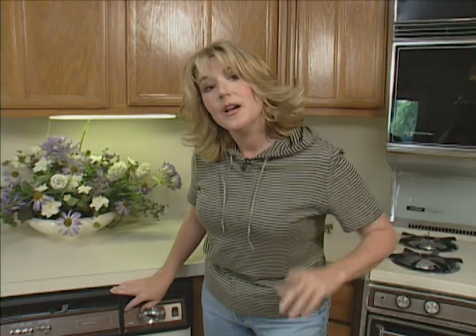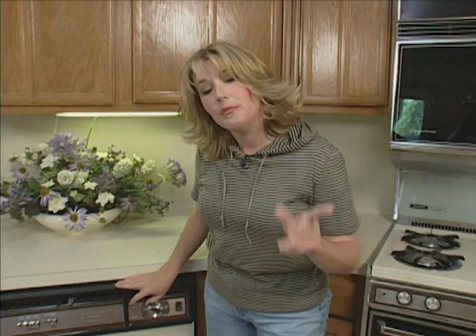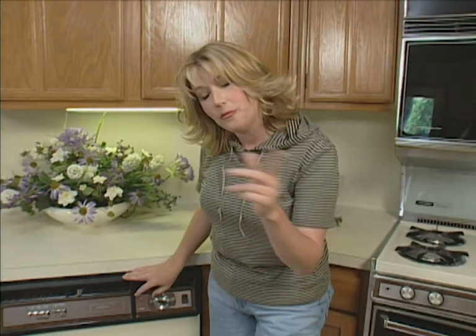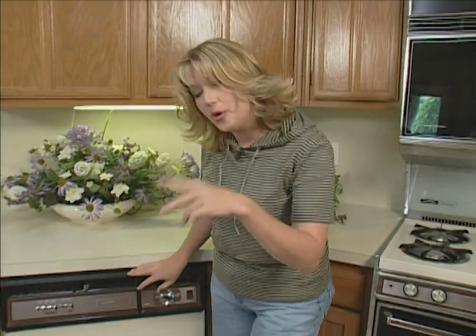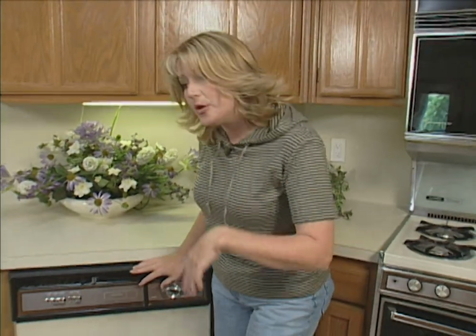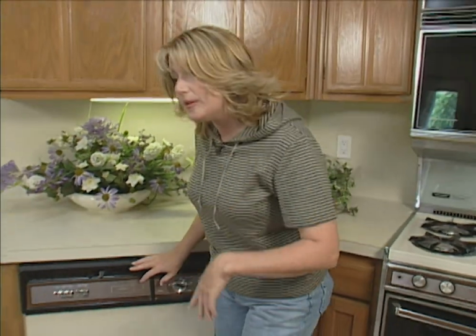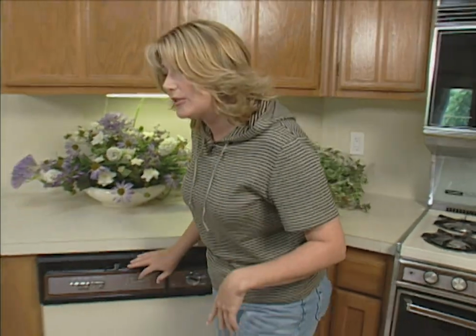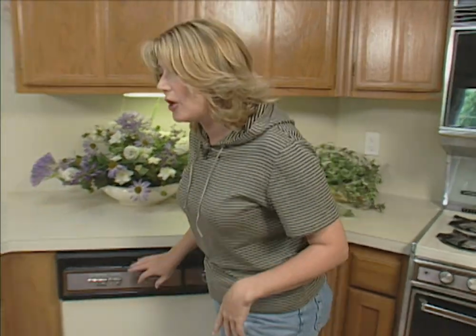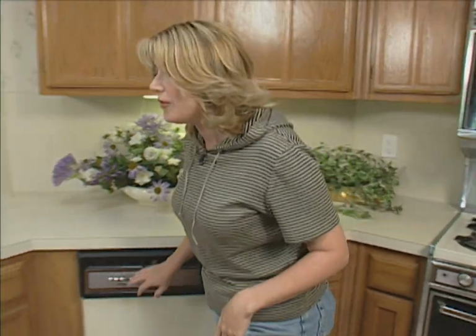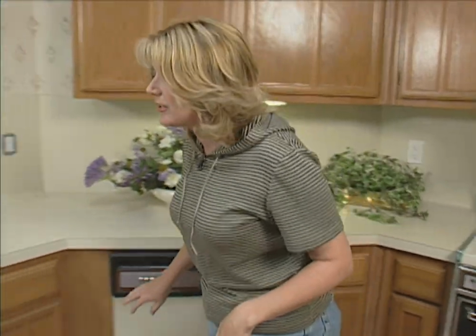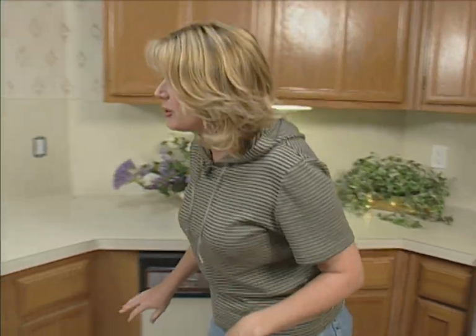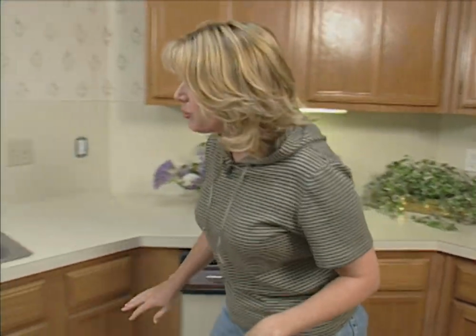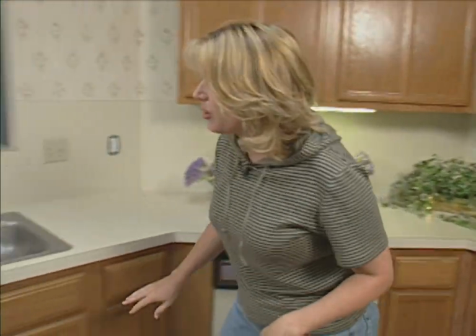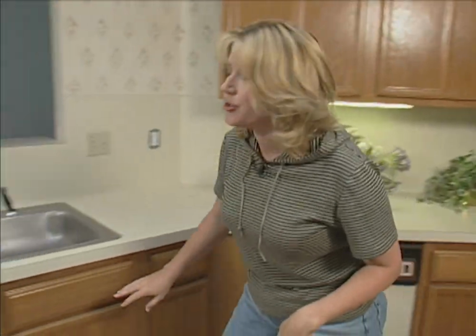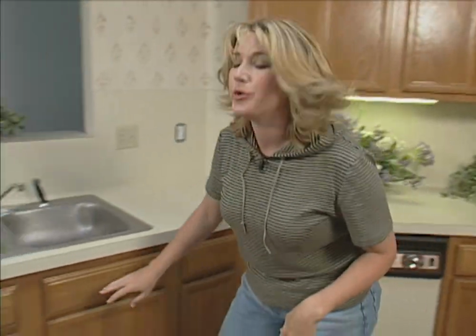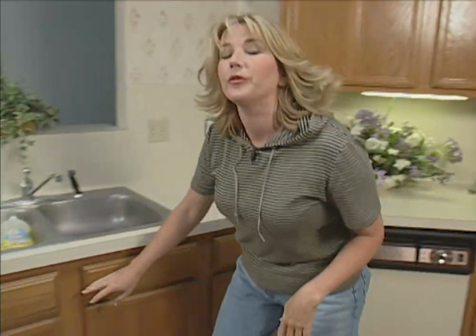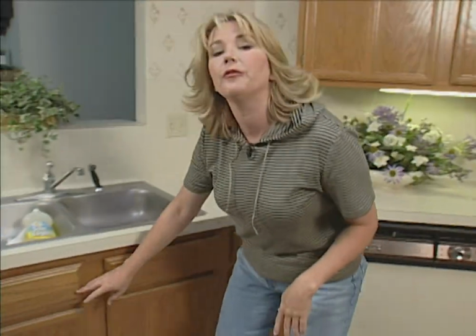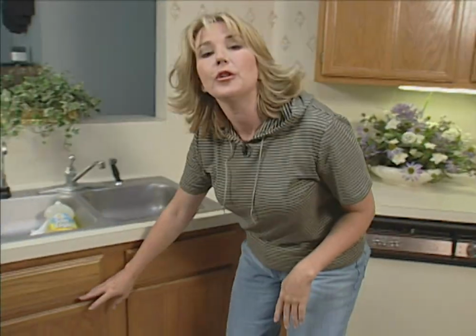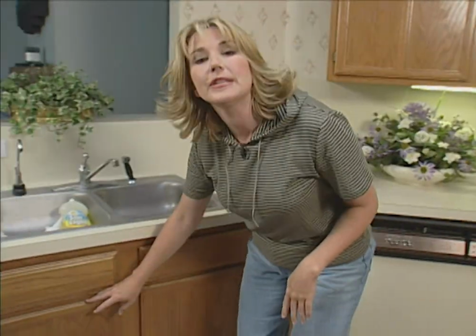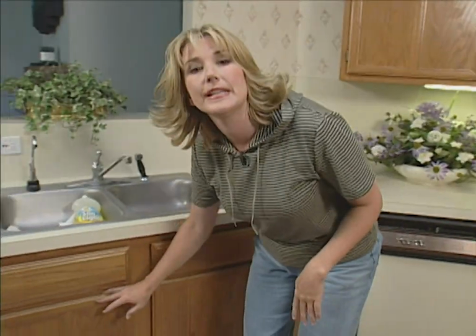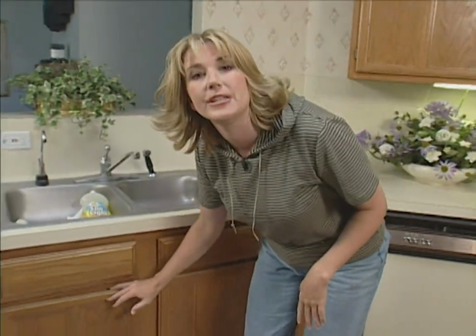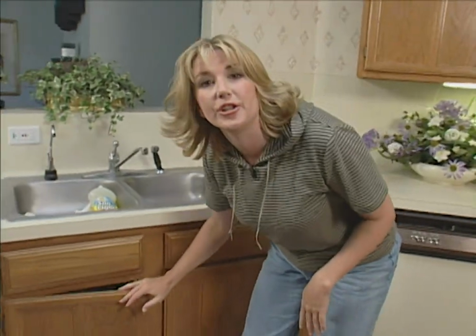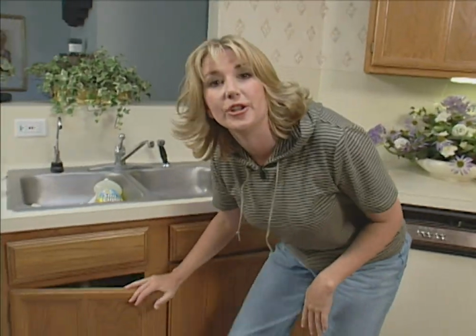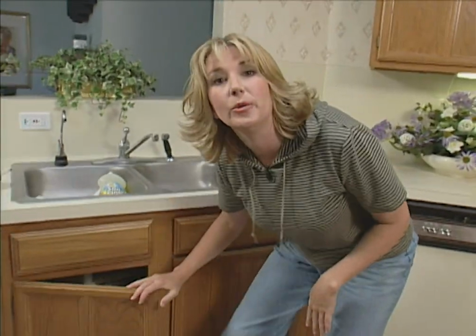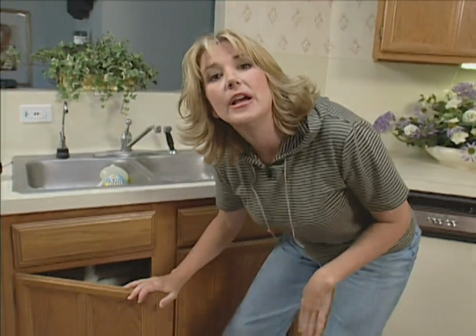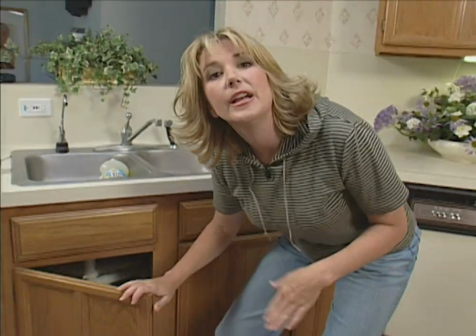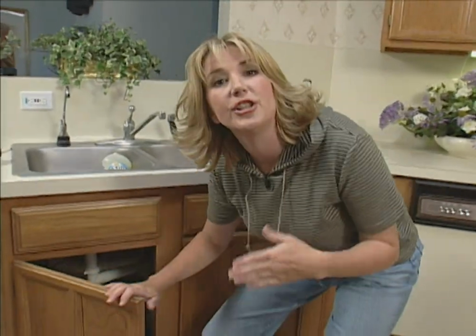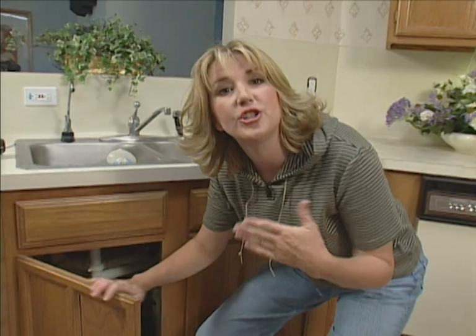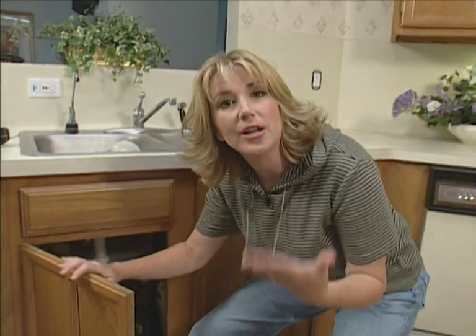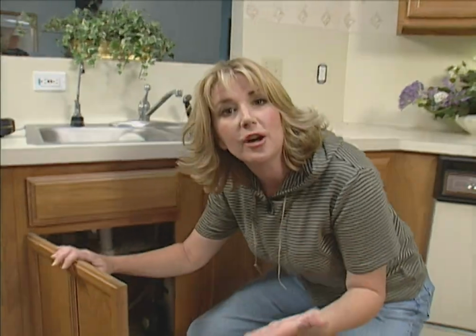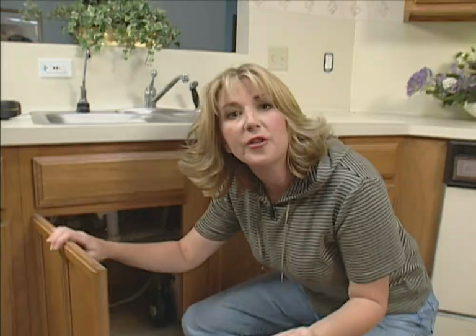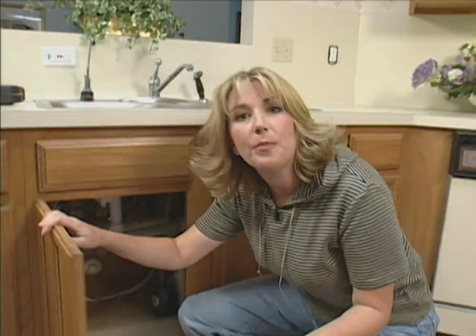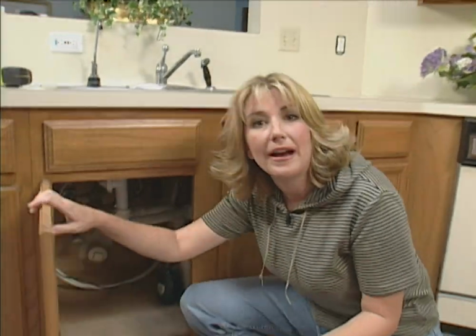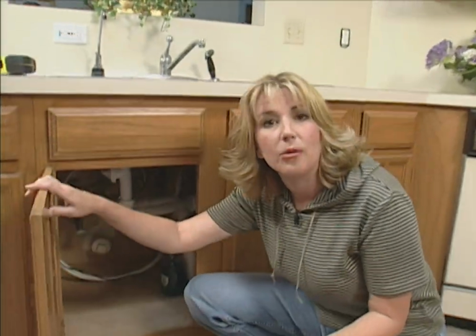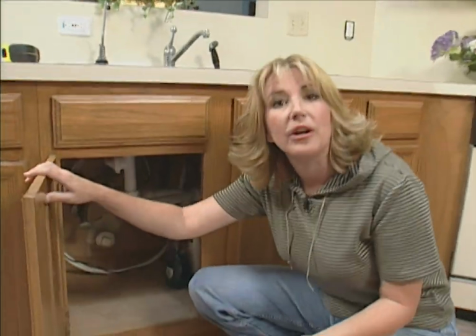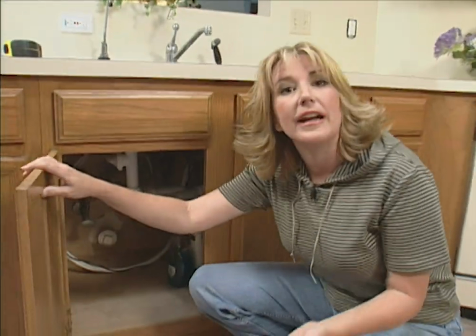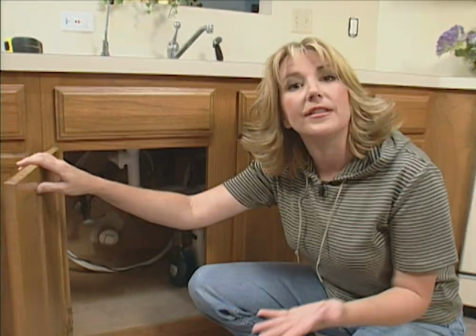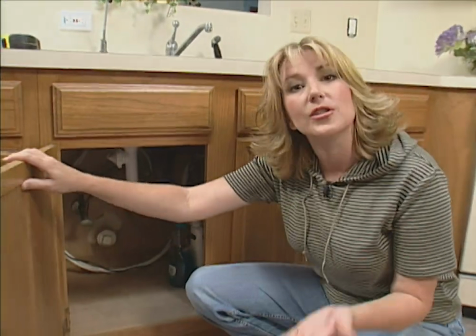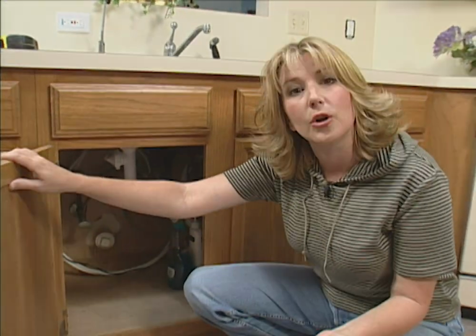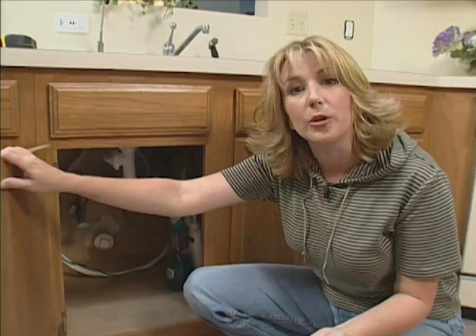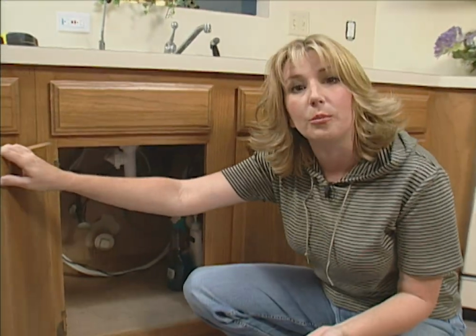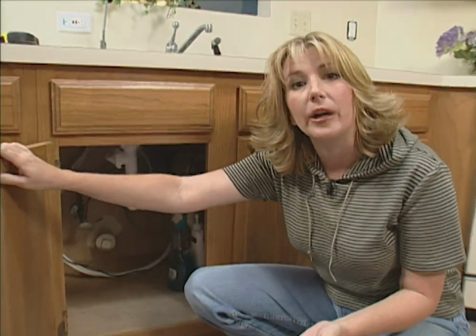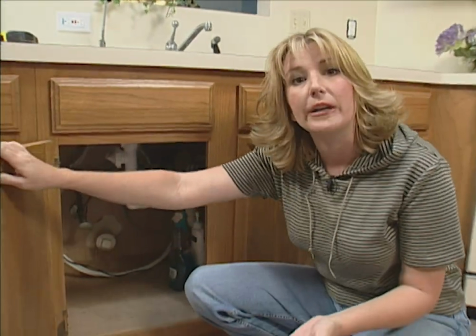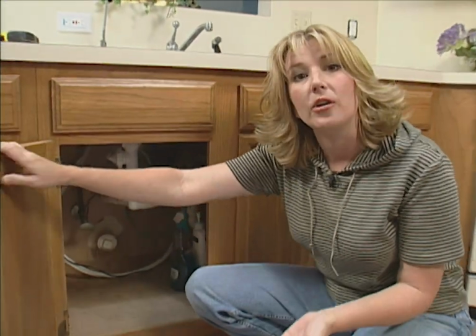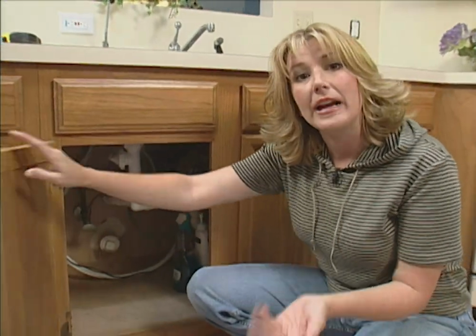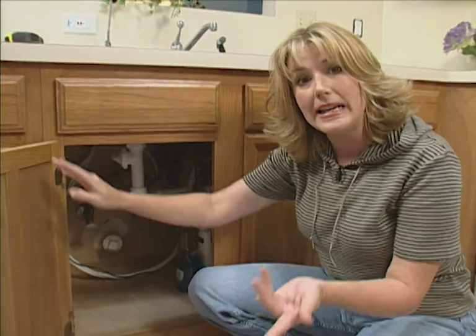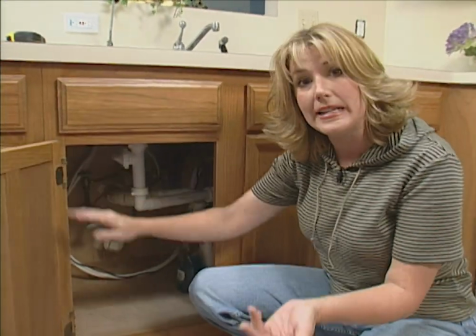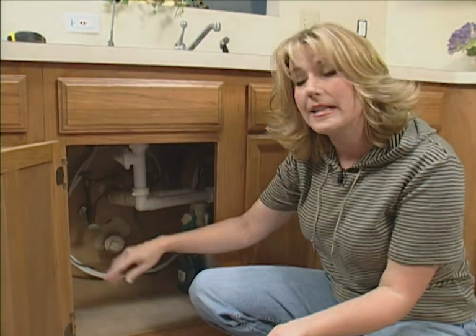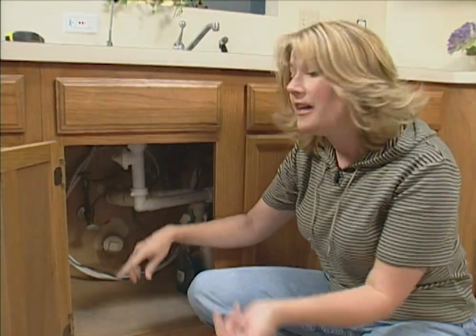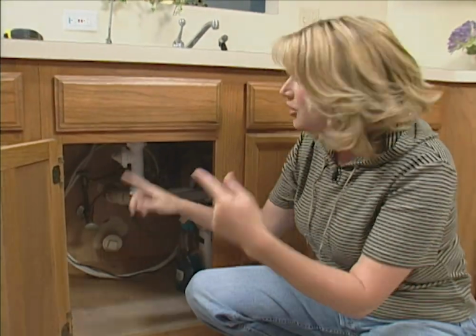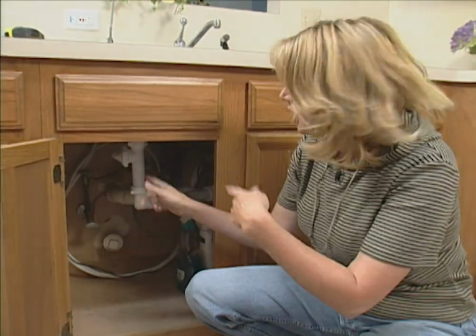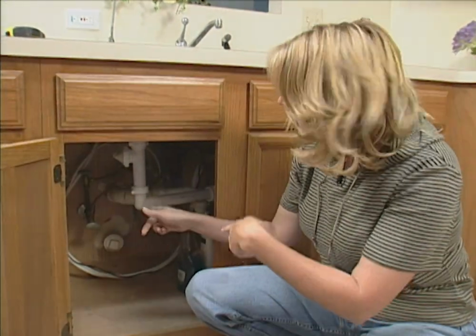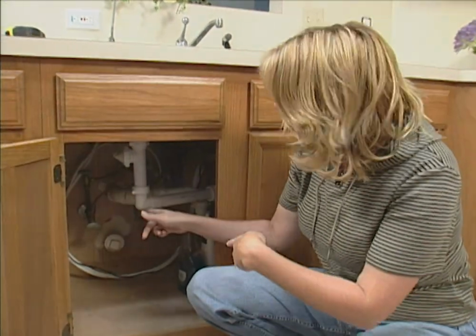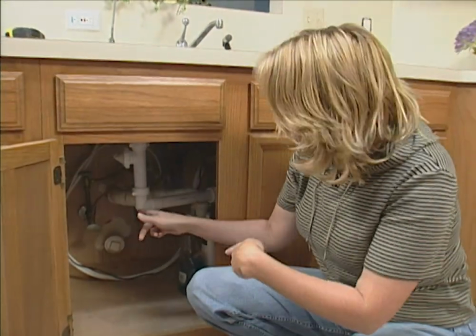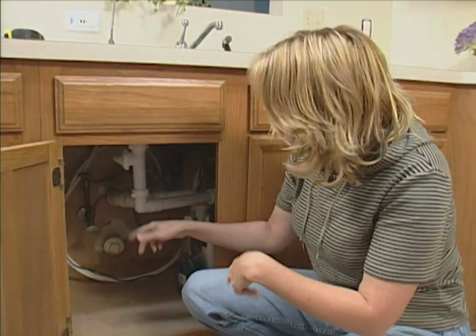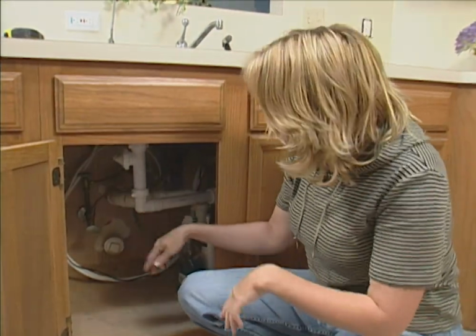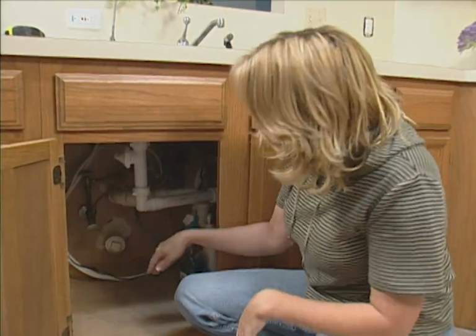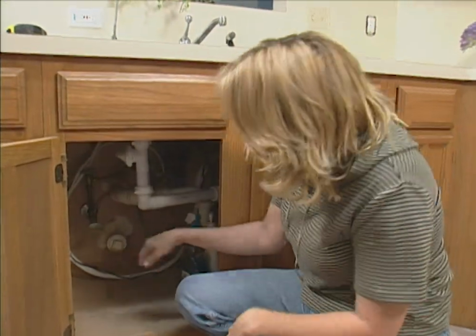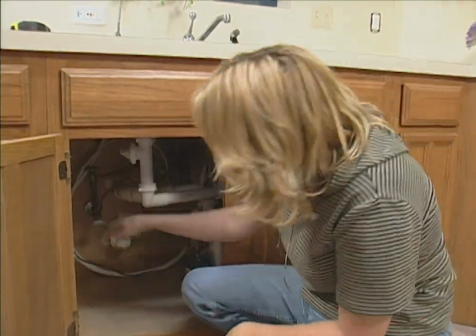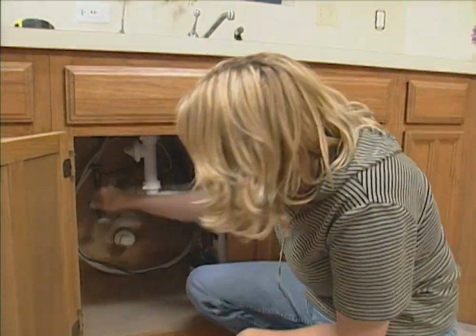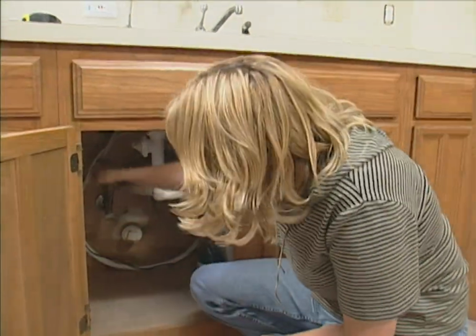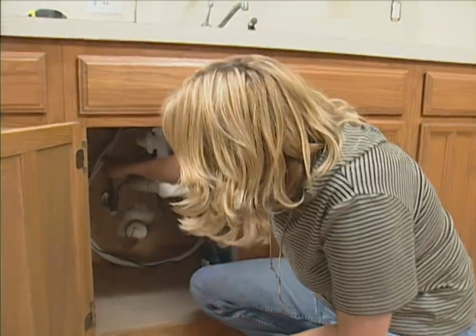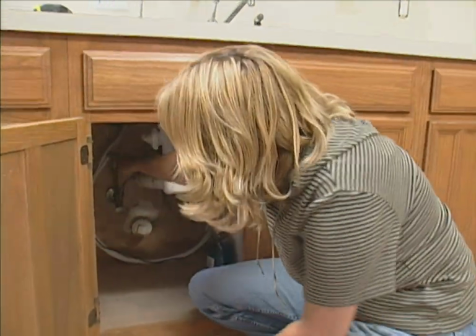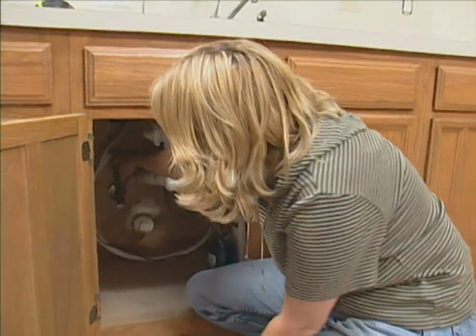Before you install the dishwasher, the first thing to do is shut off the power at the circuit breaker and shut off the water under the sink.